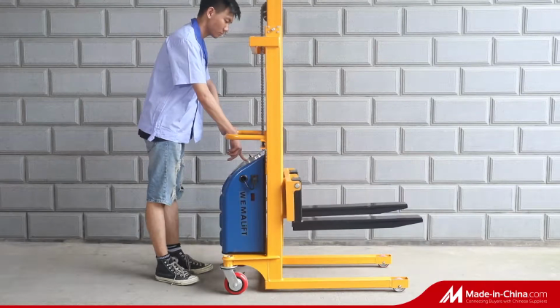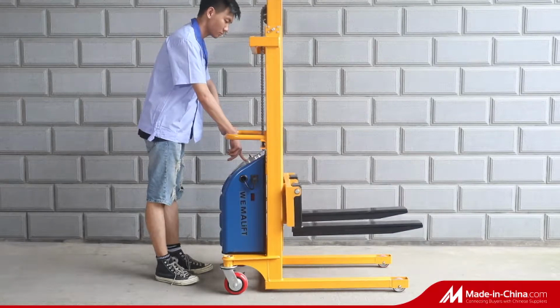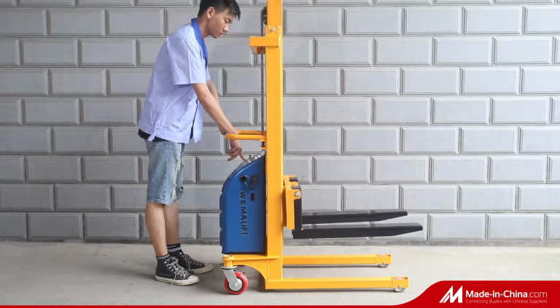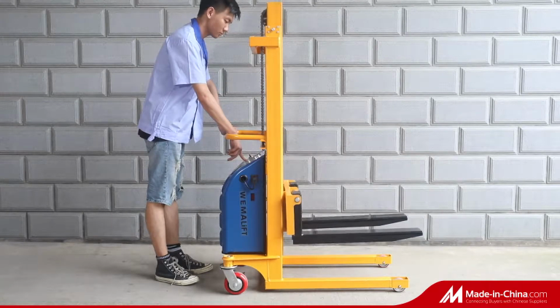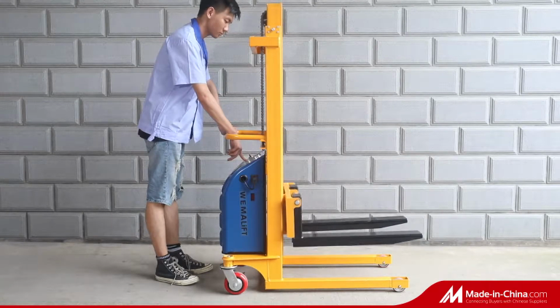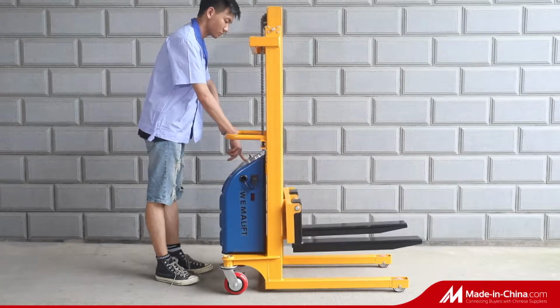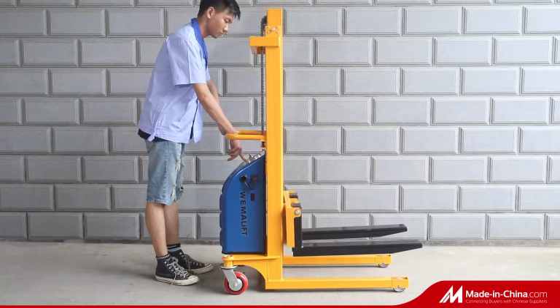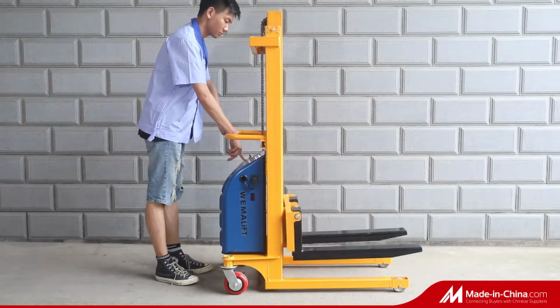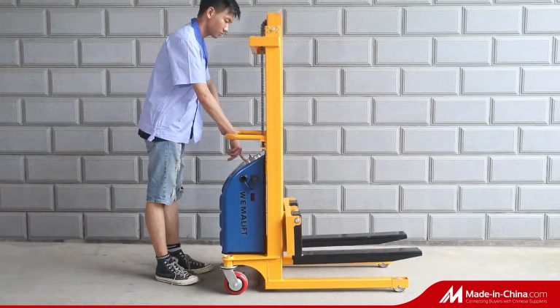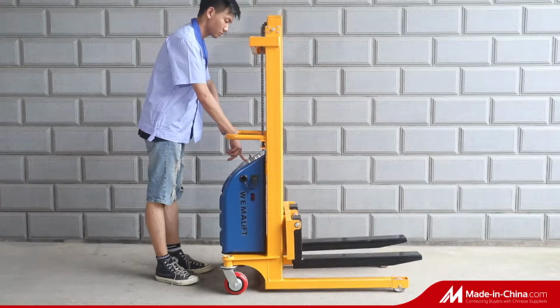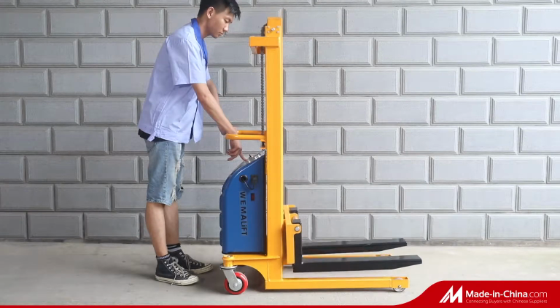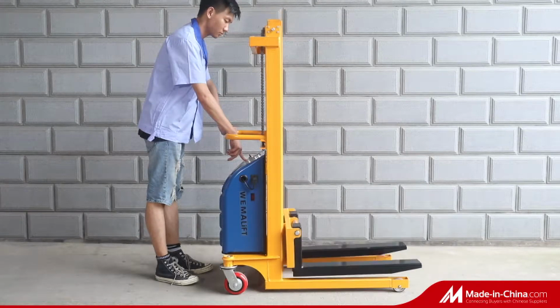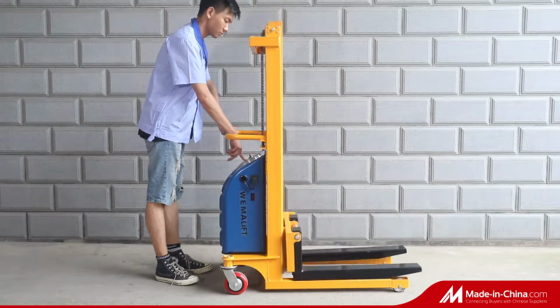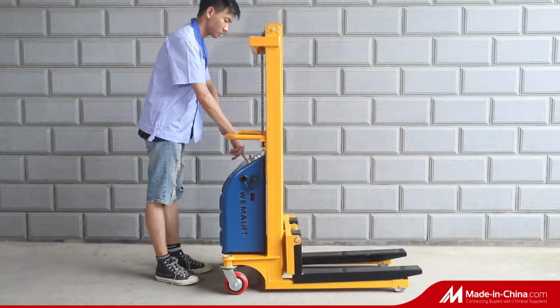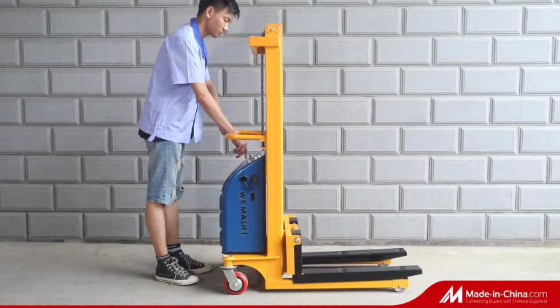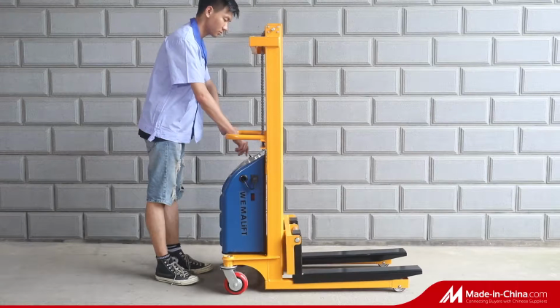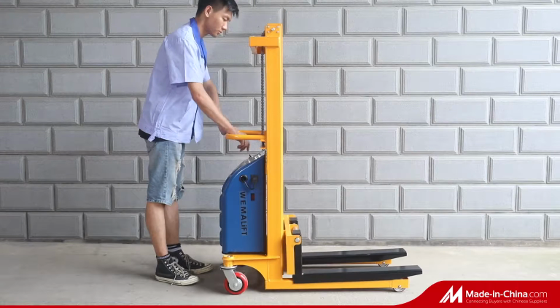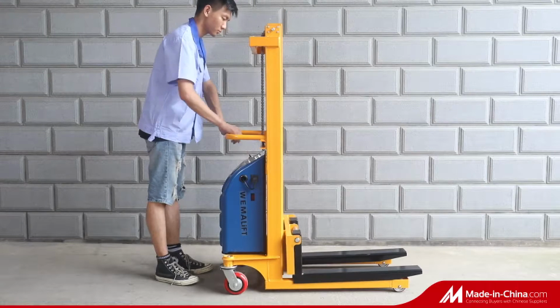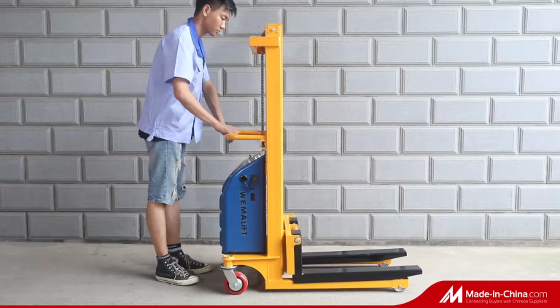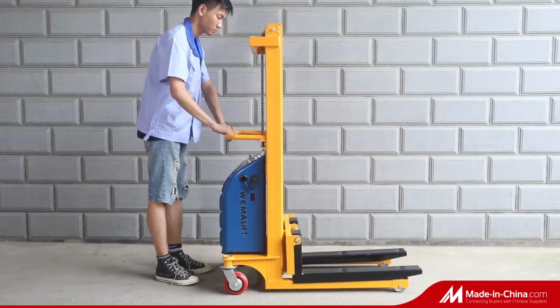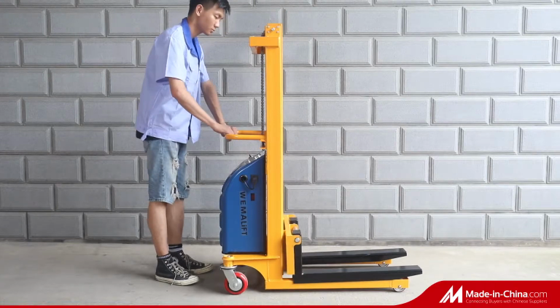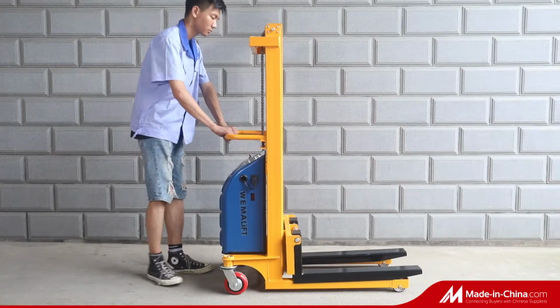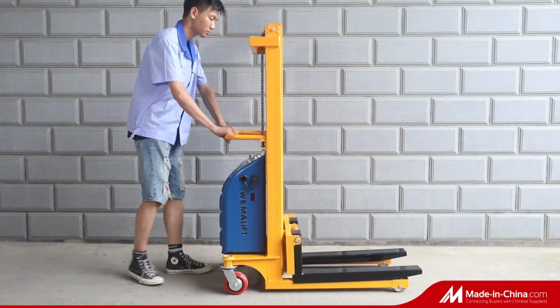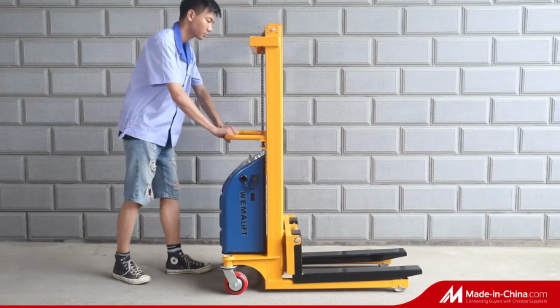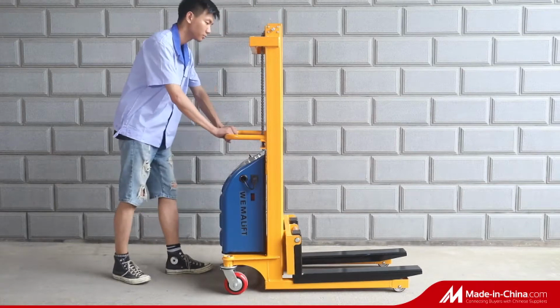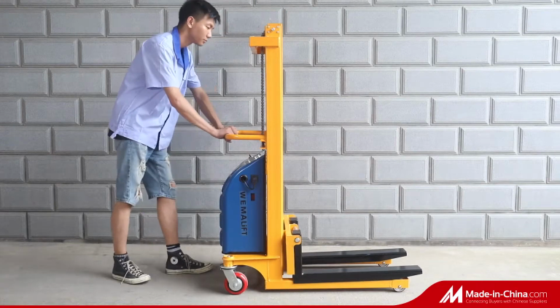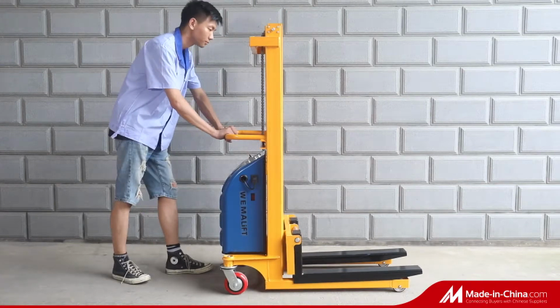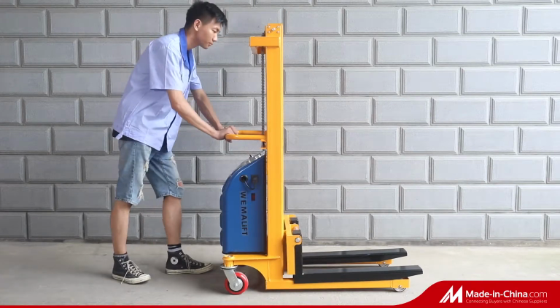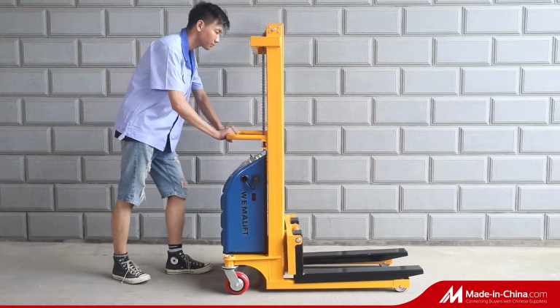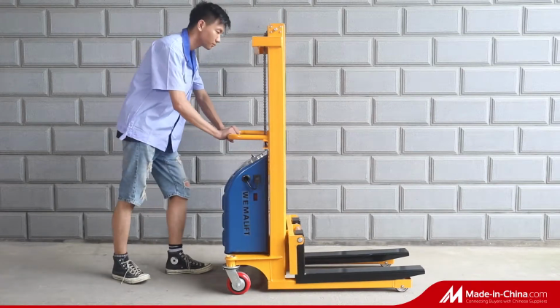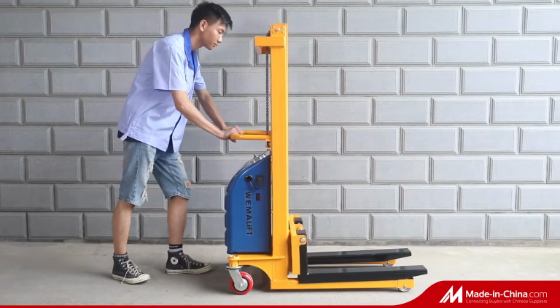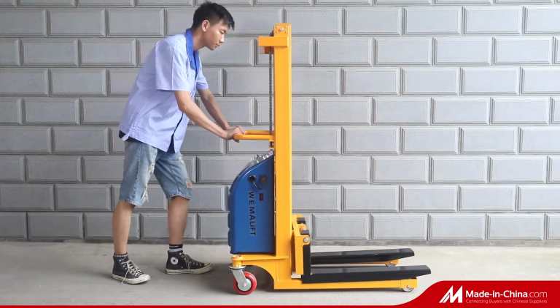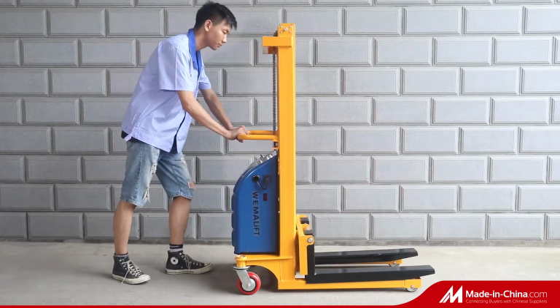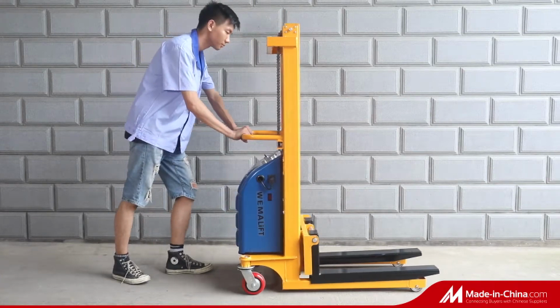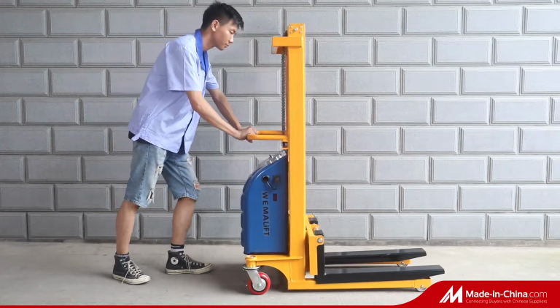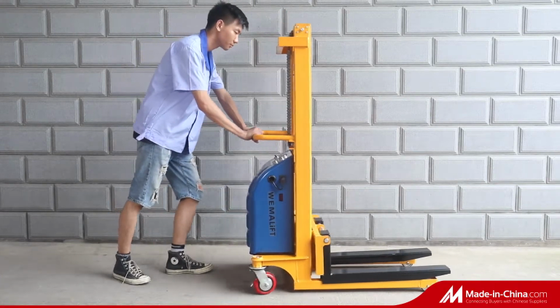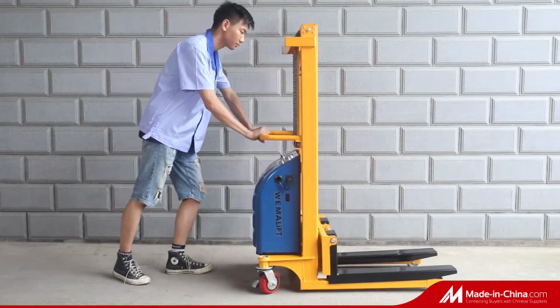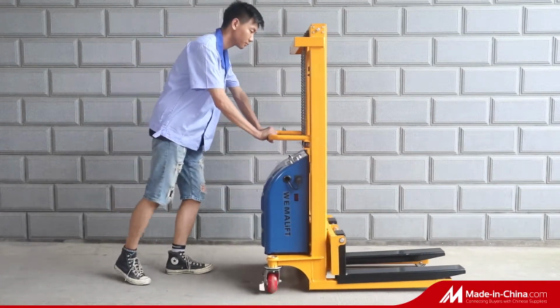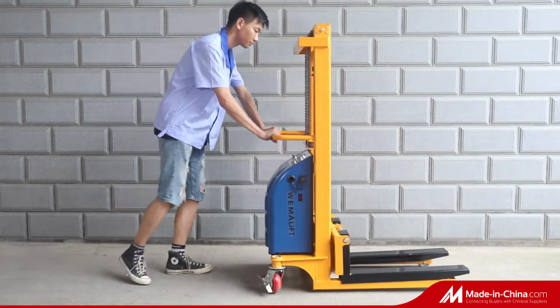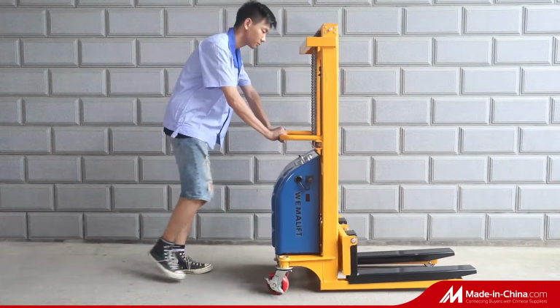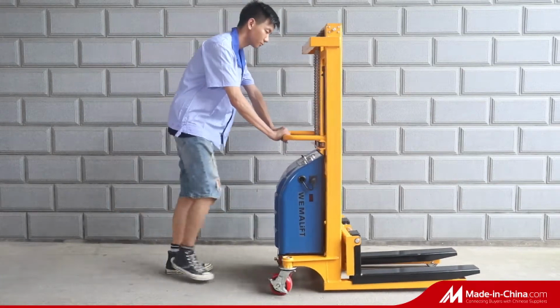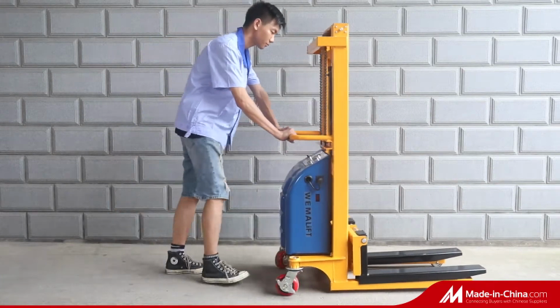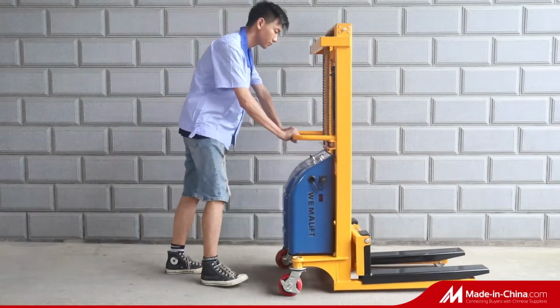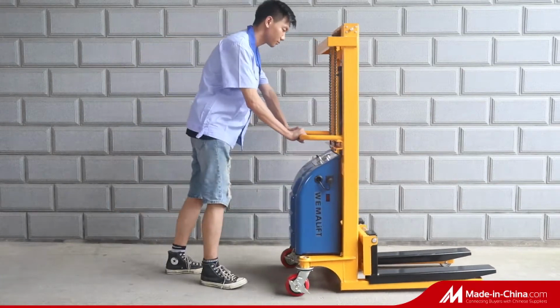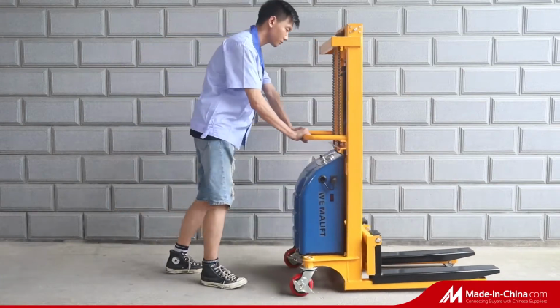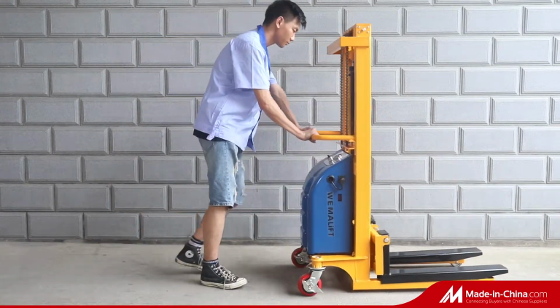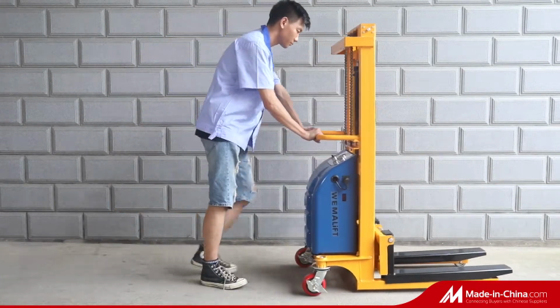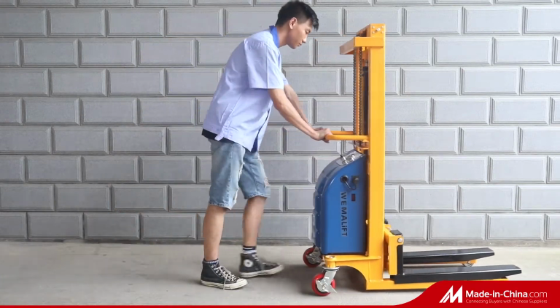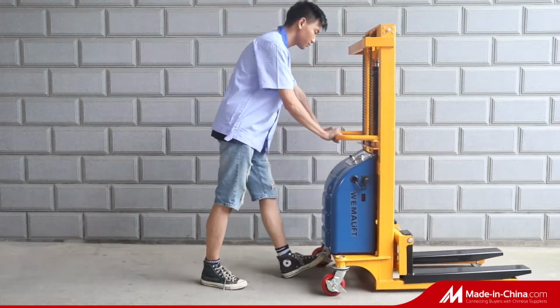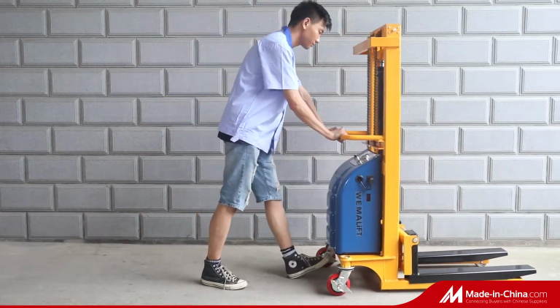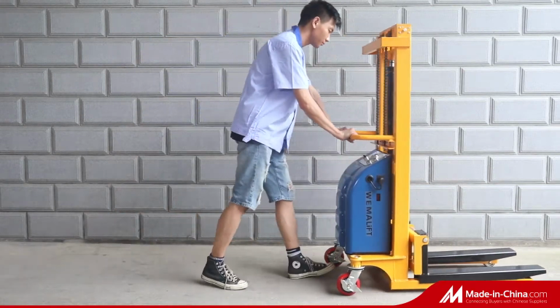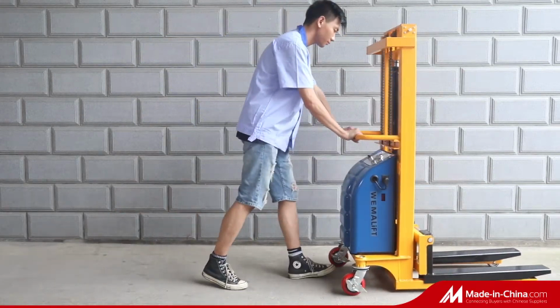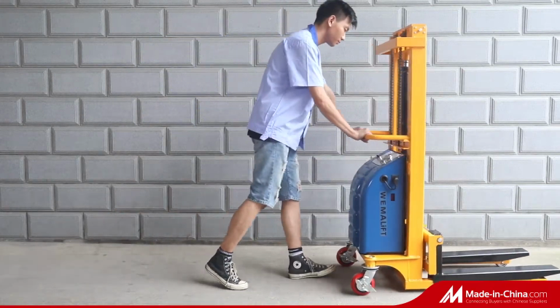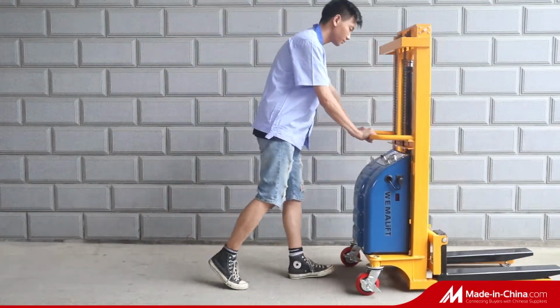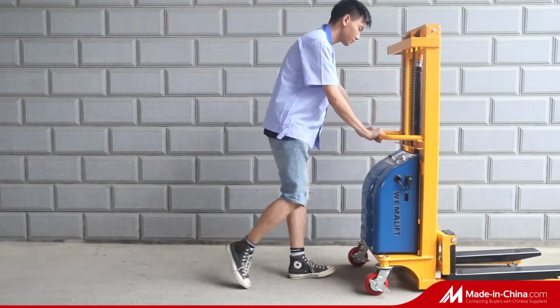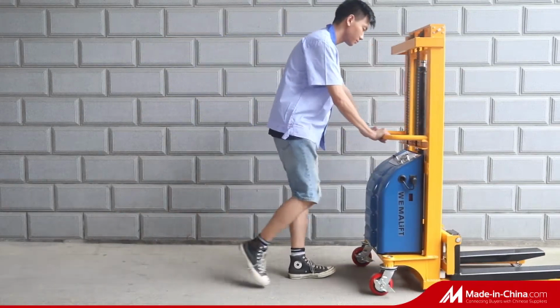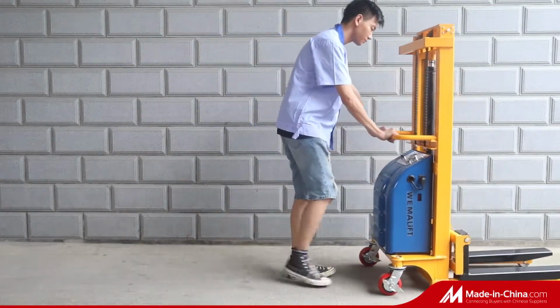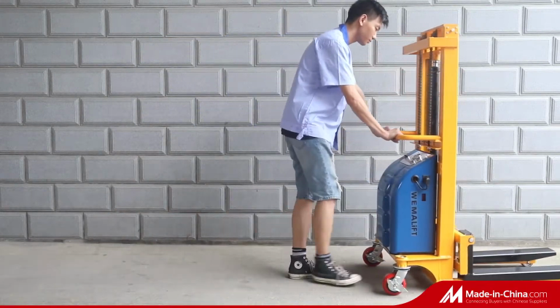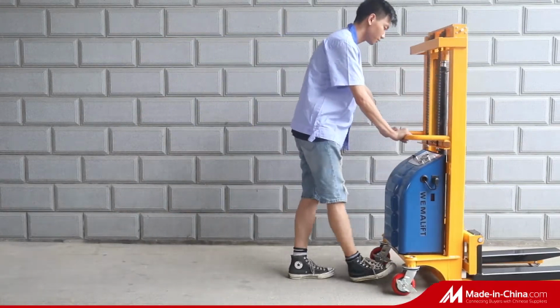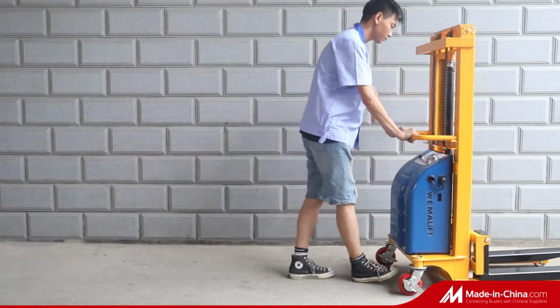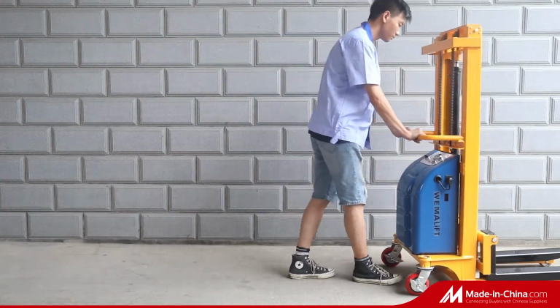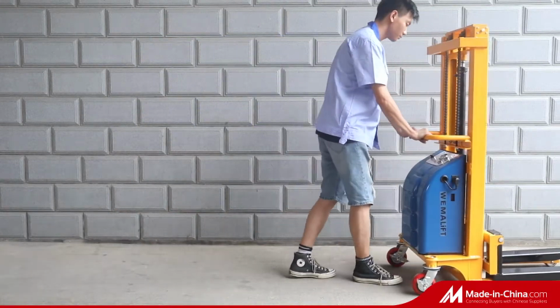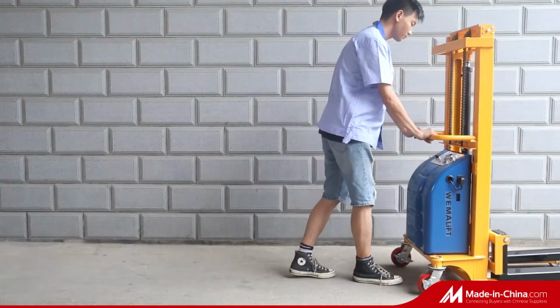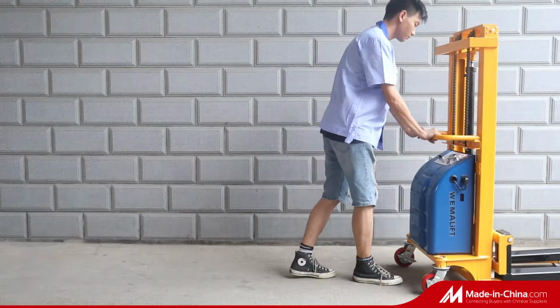We choose reliable spare parts suppliers and make strict inspections on spare parts and products before shipment.